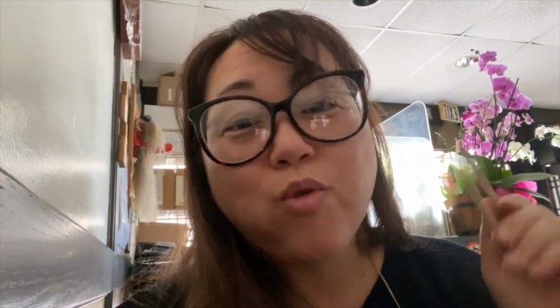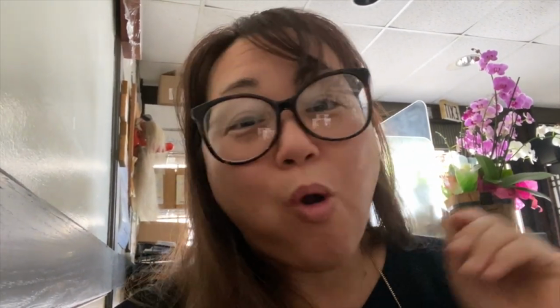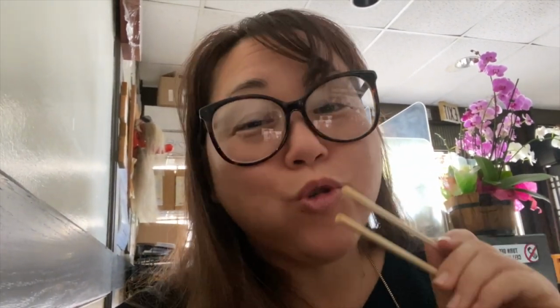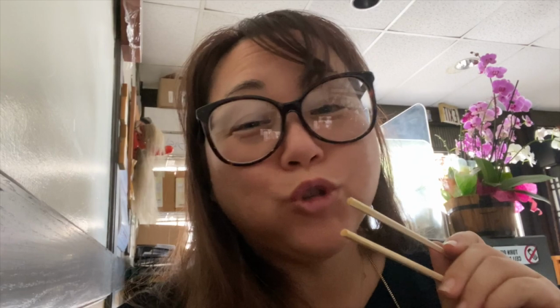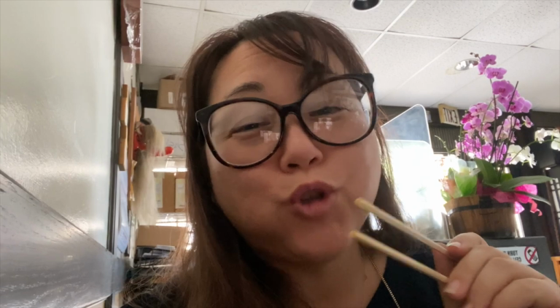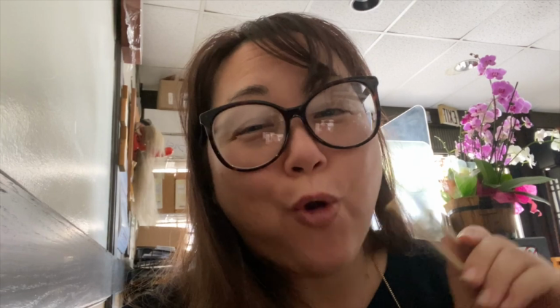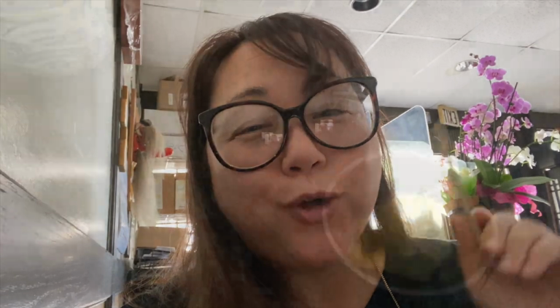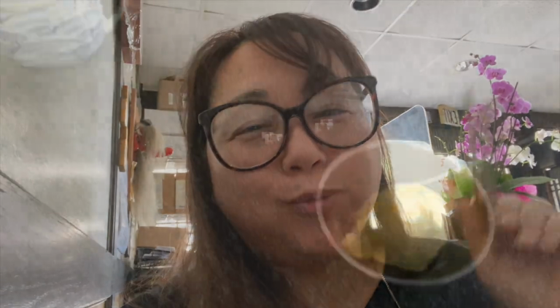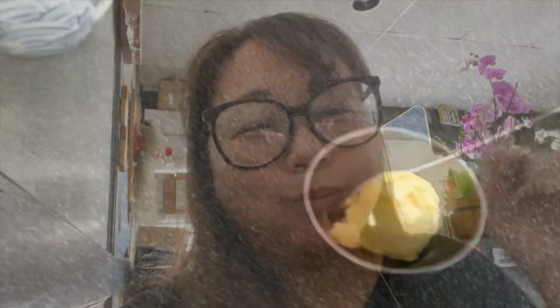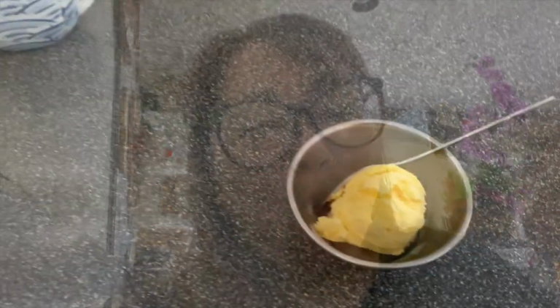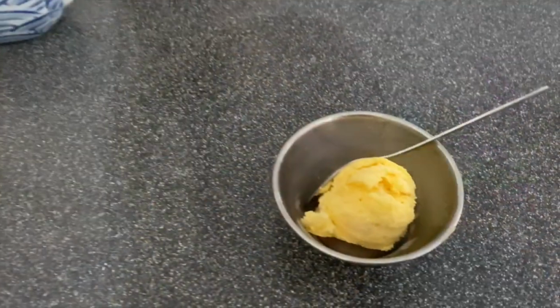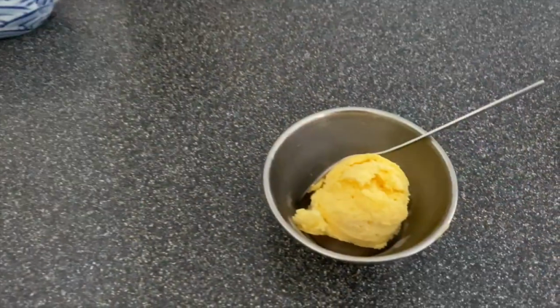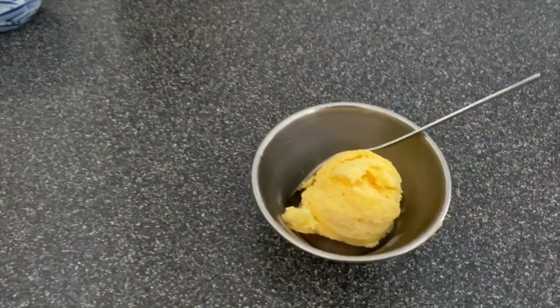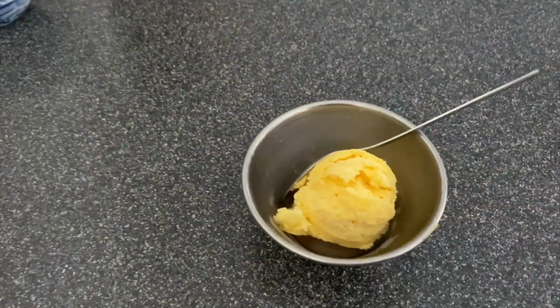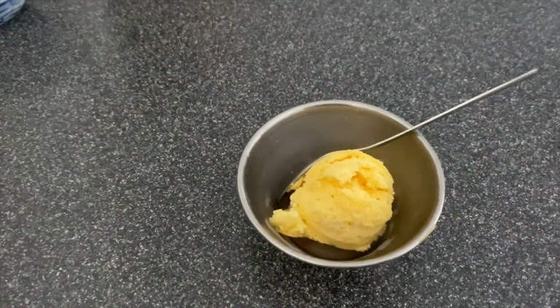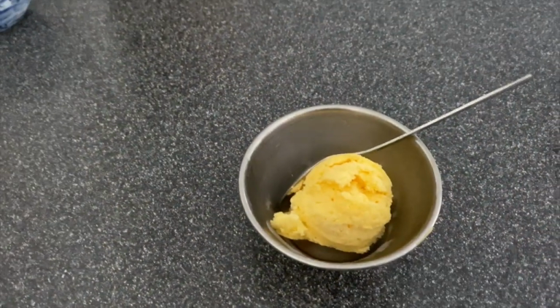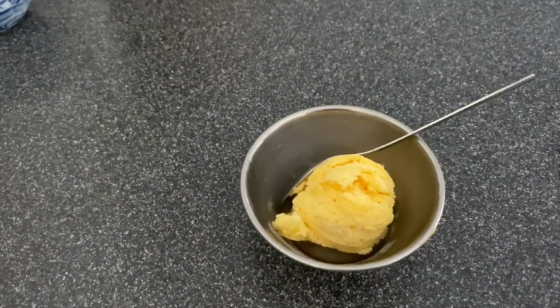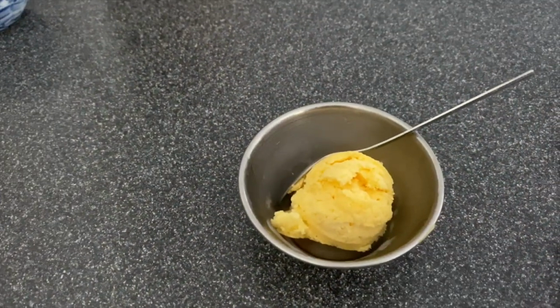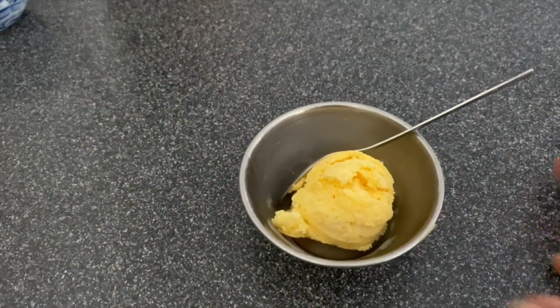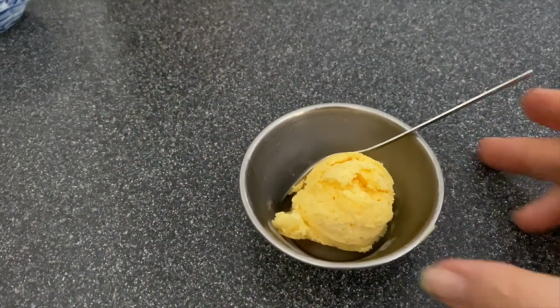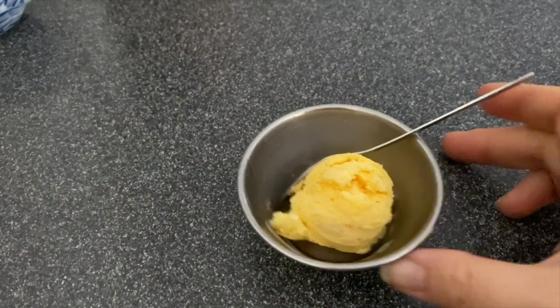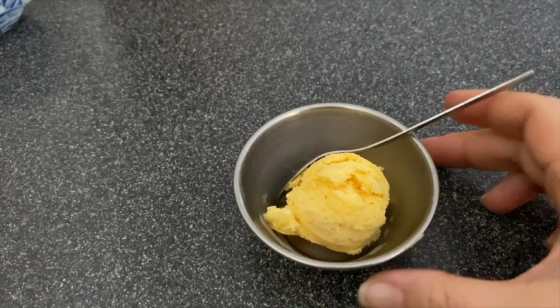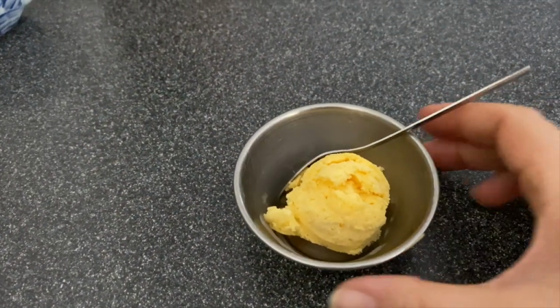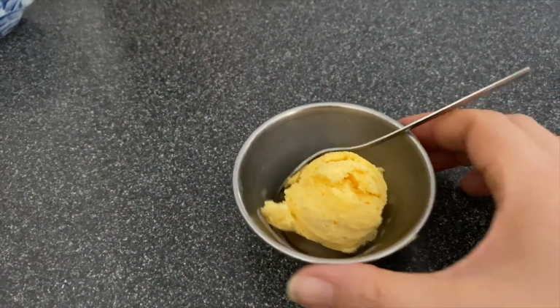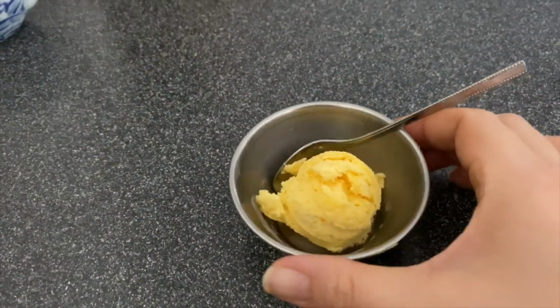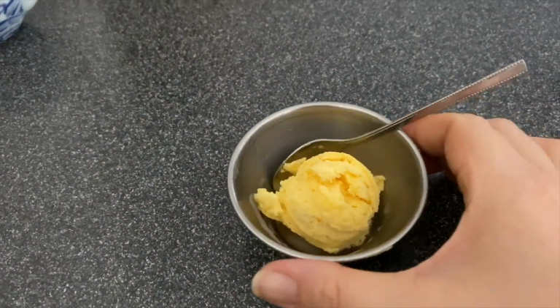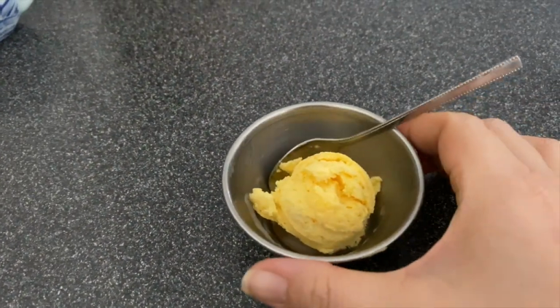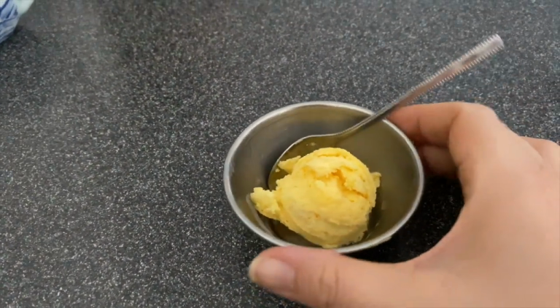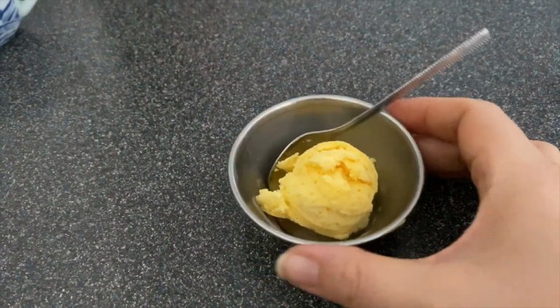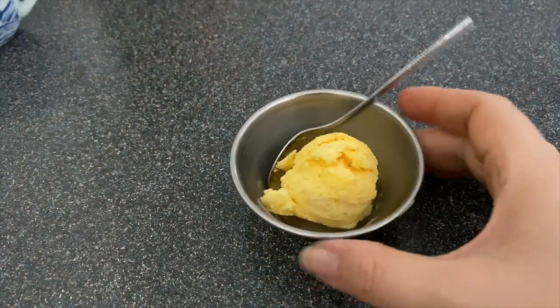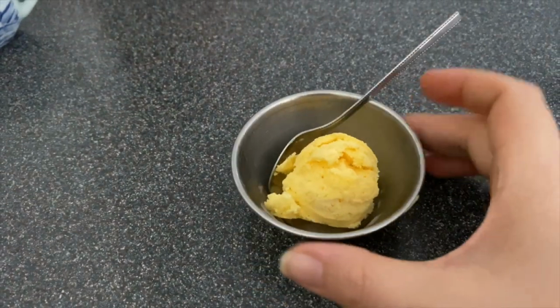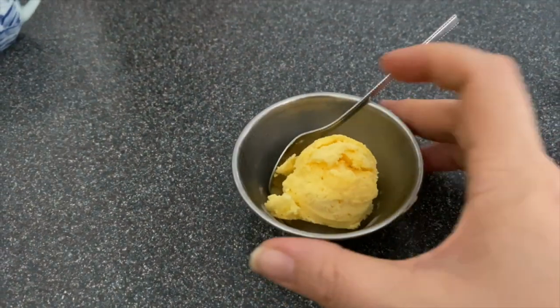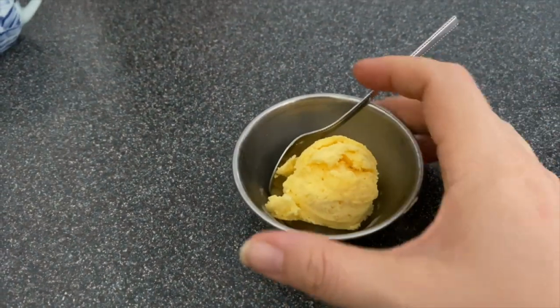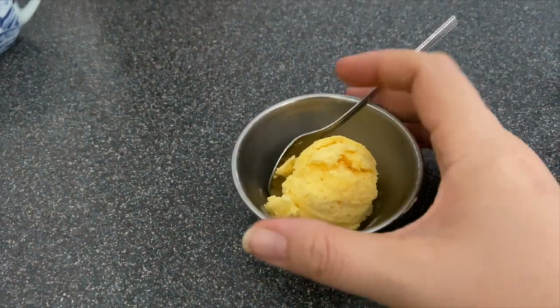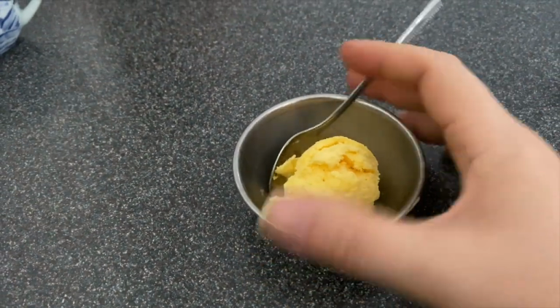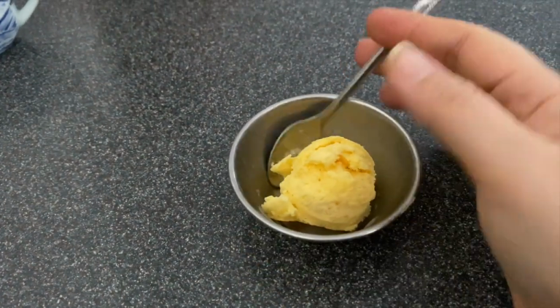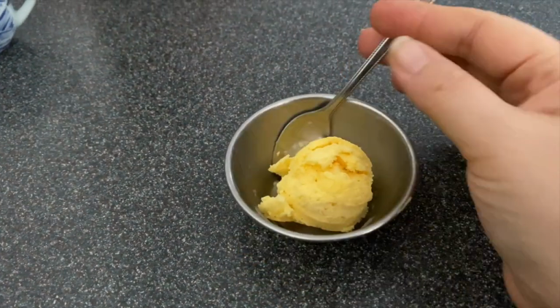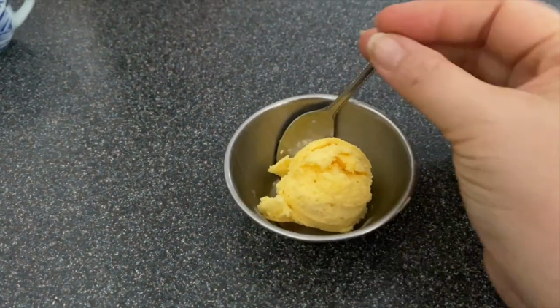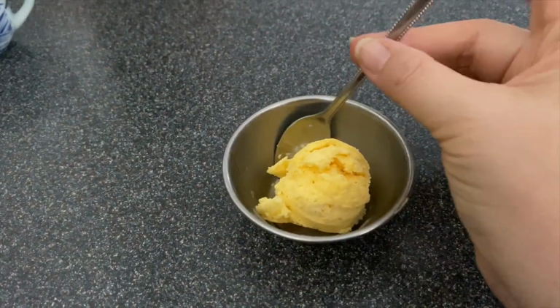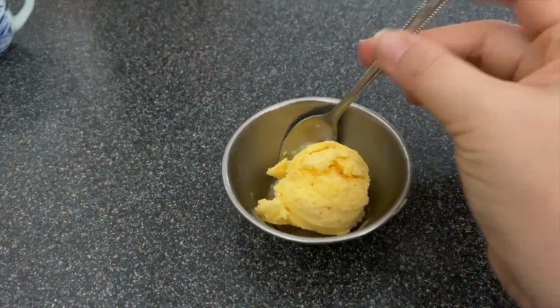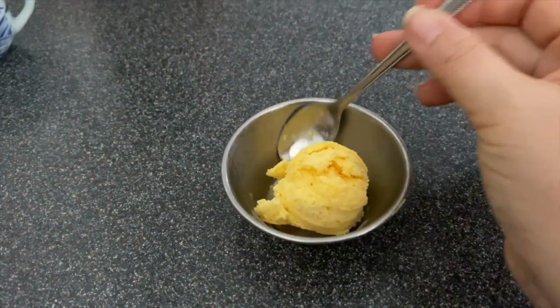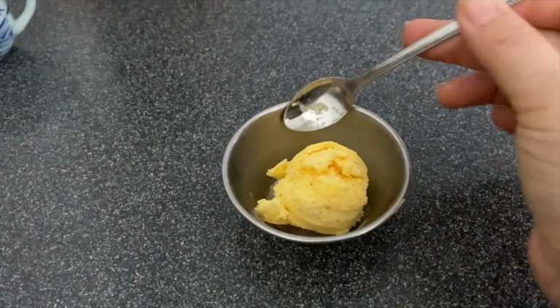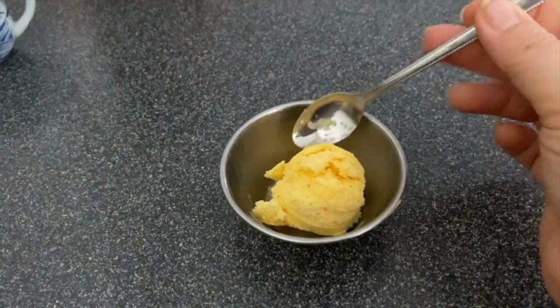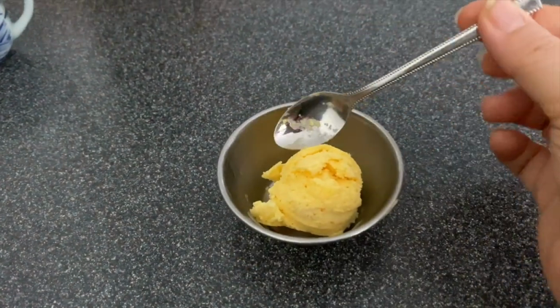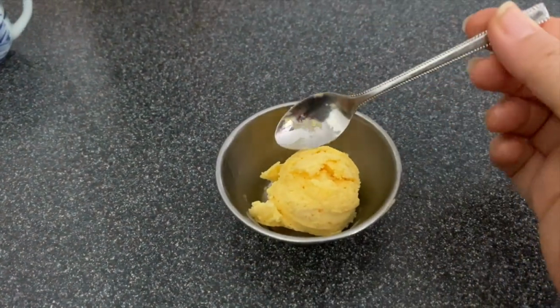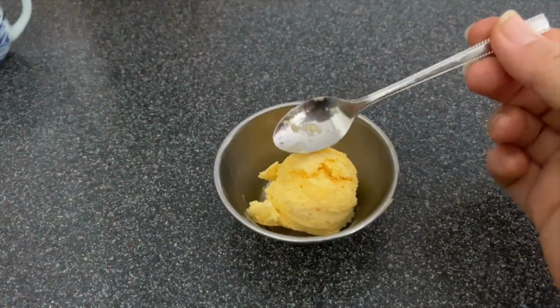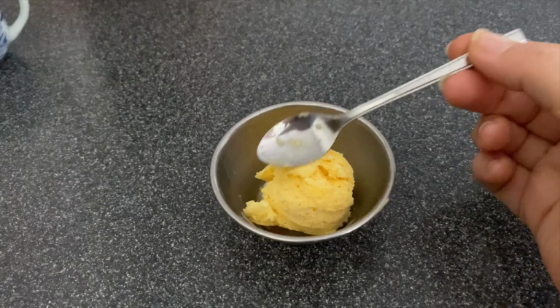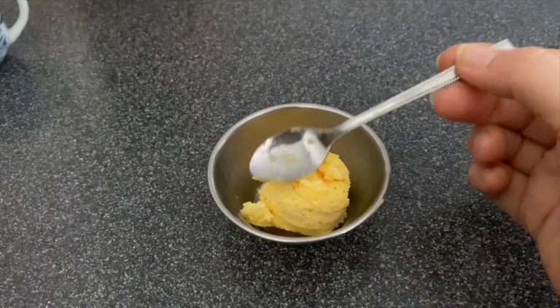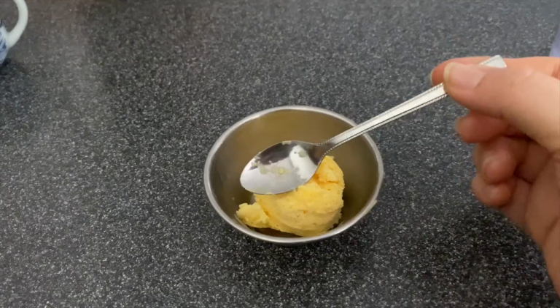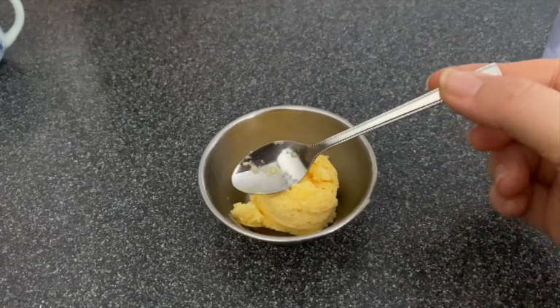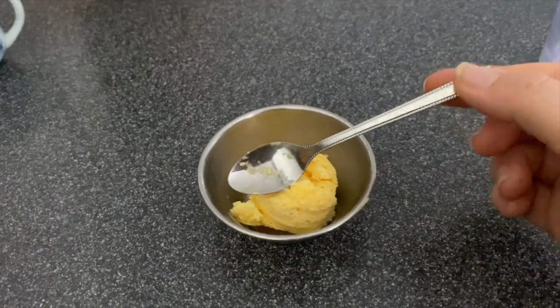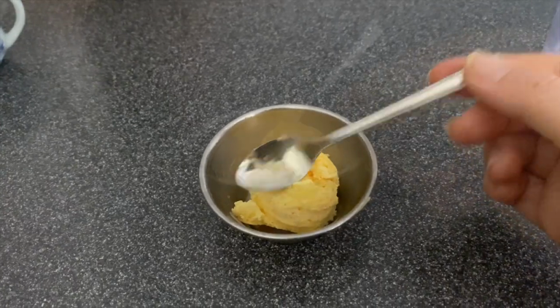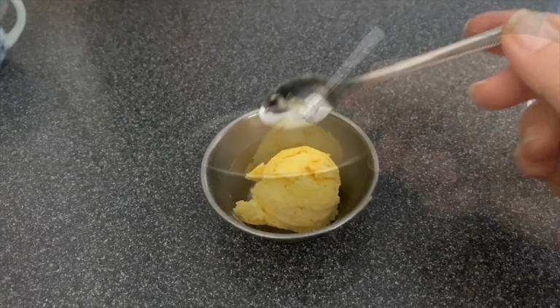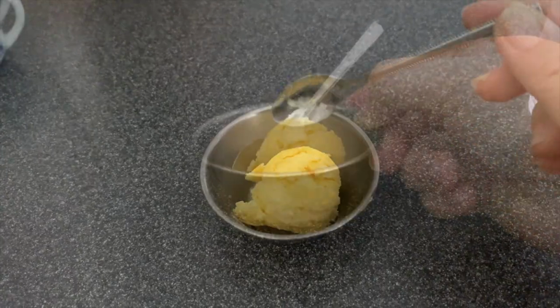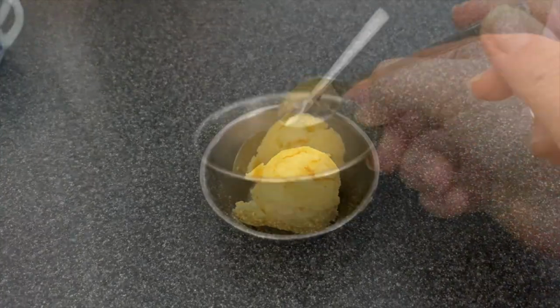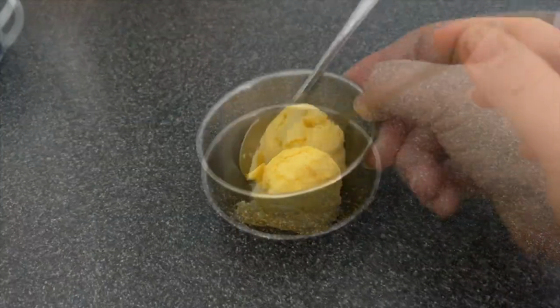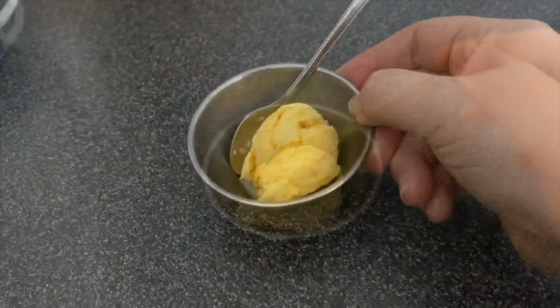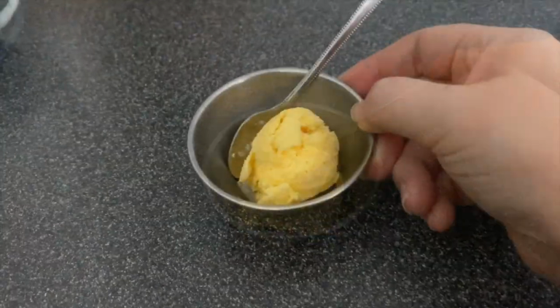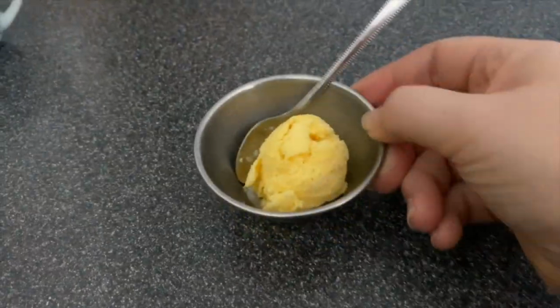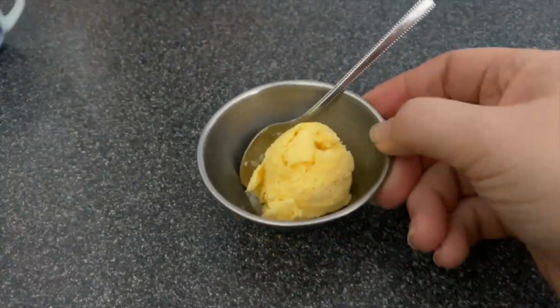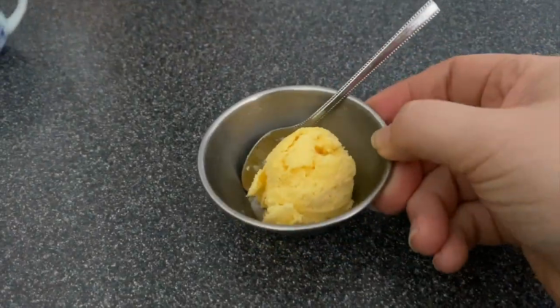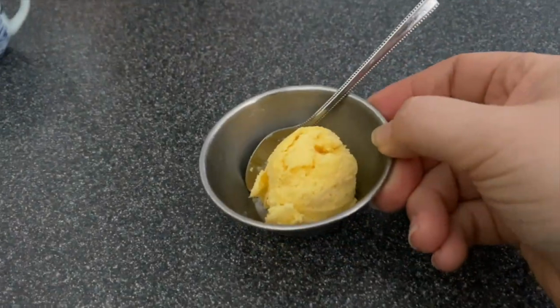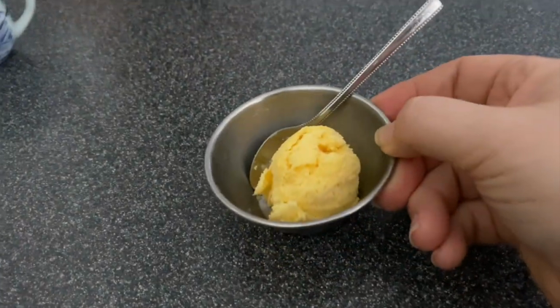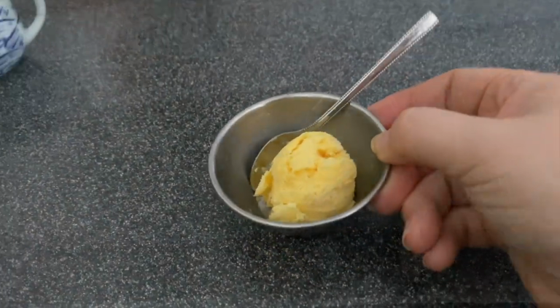So good! It's the cutest little ice cream cup, oh my goodness — the little tiny spoon, I love it, so cute!